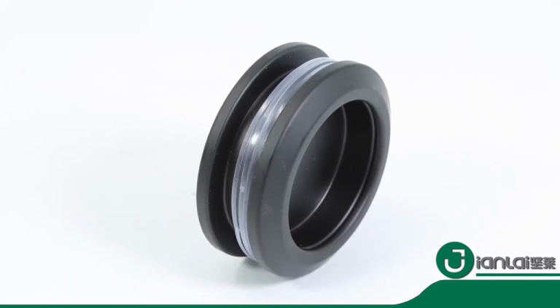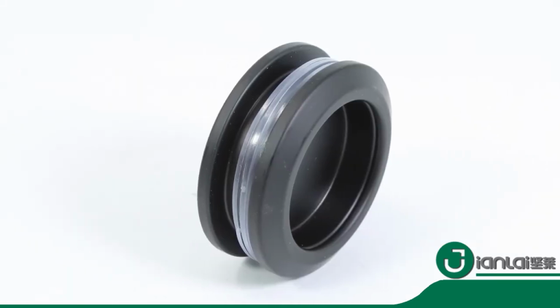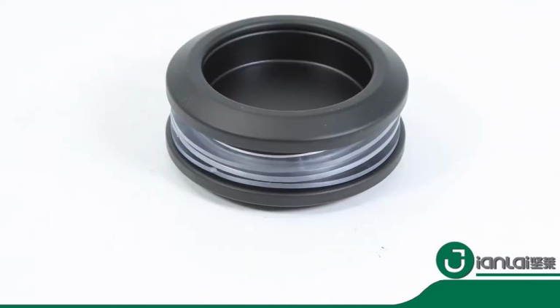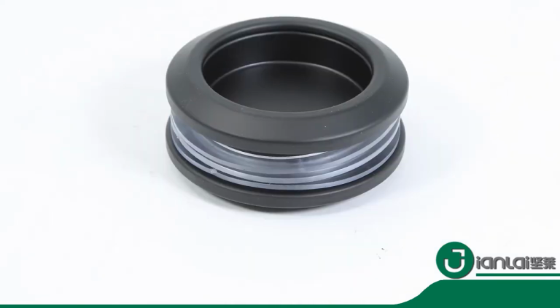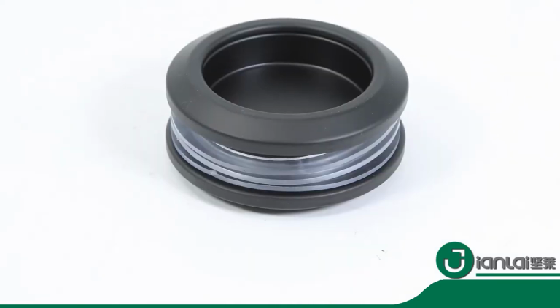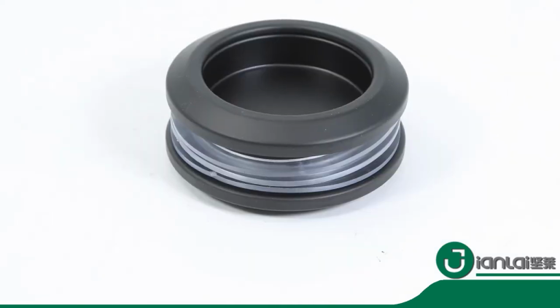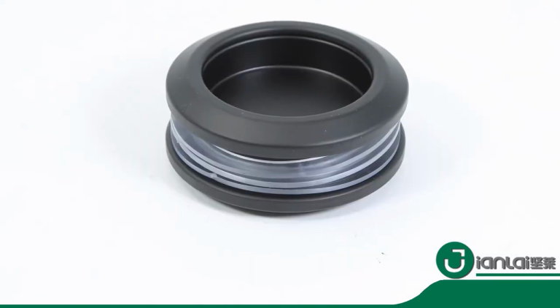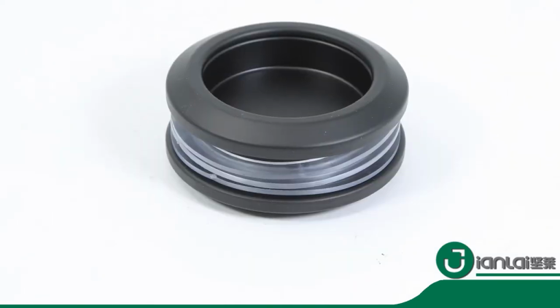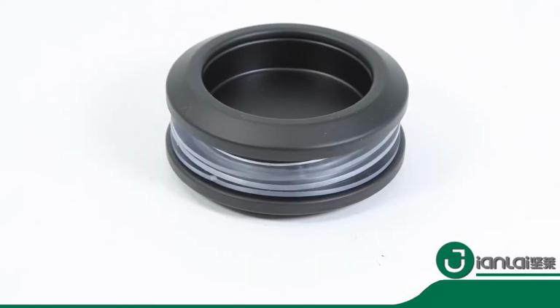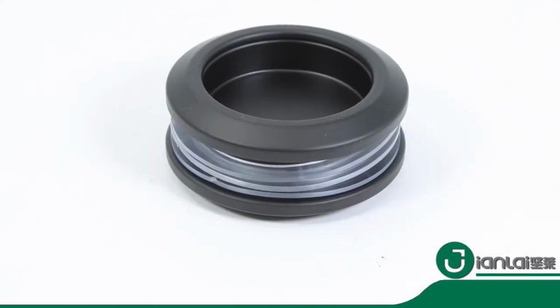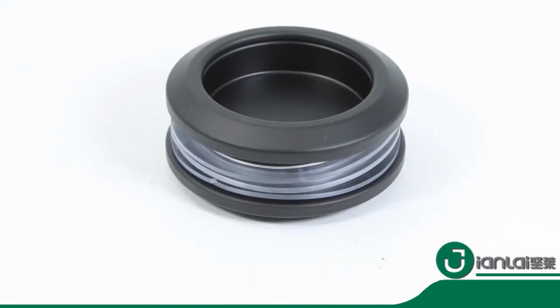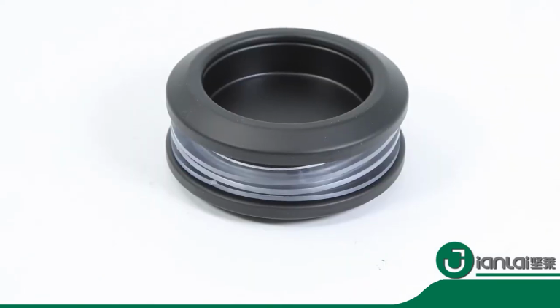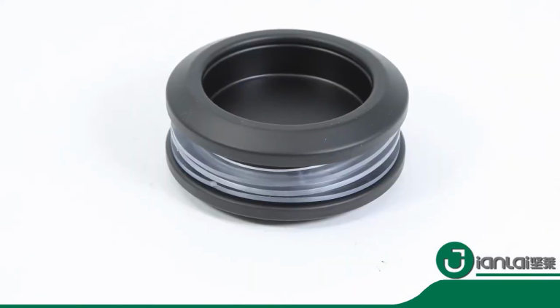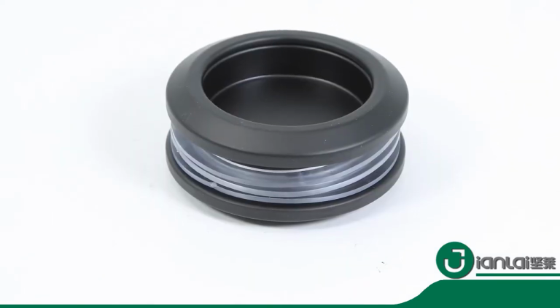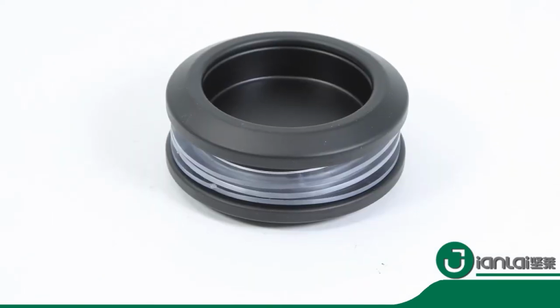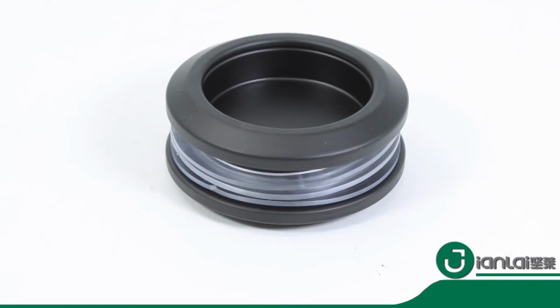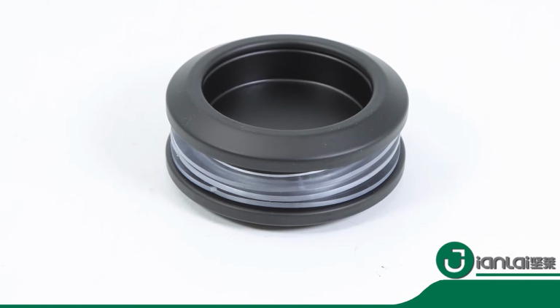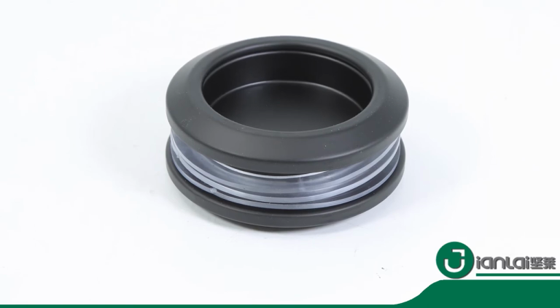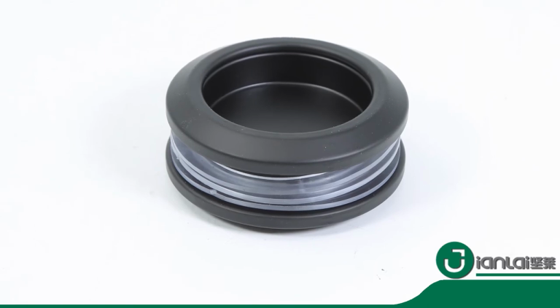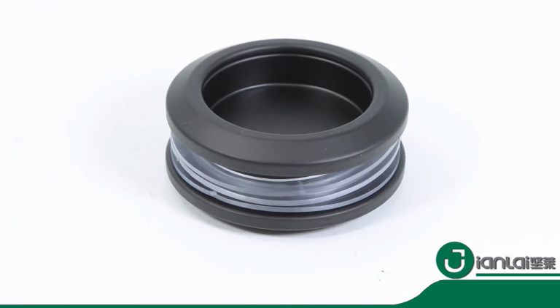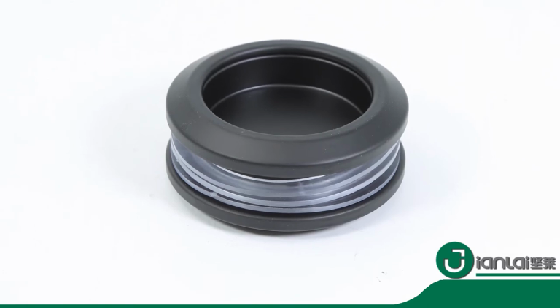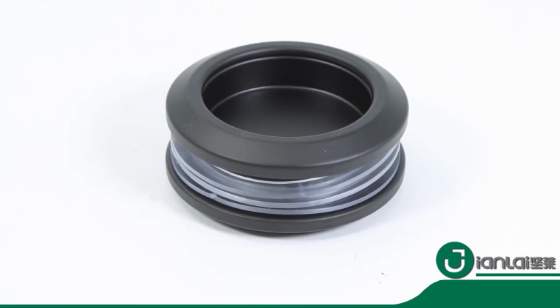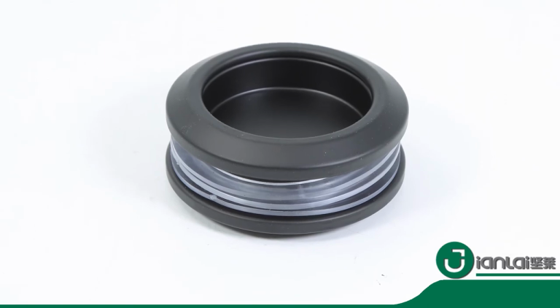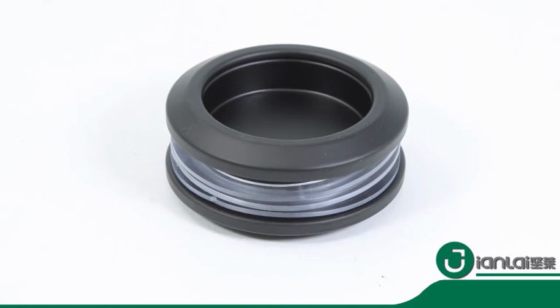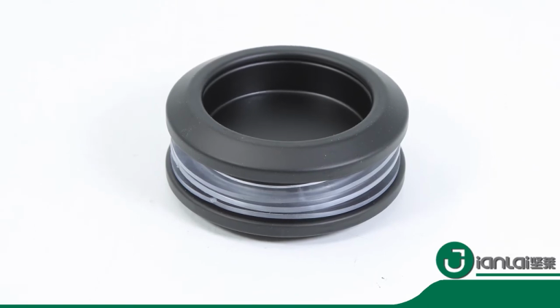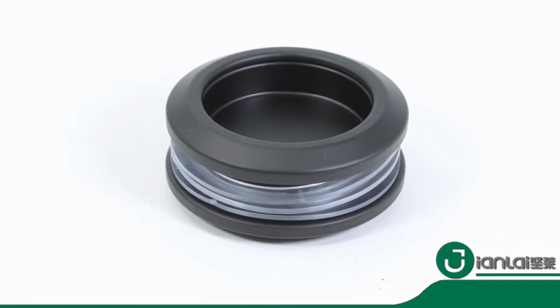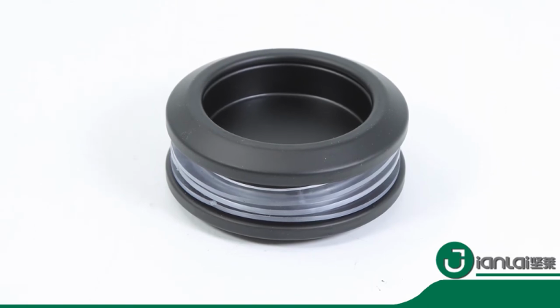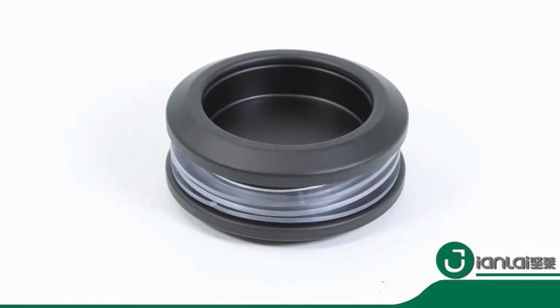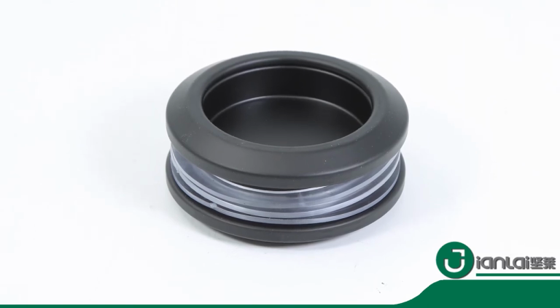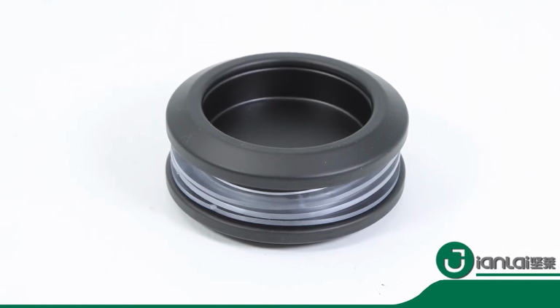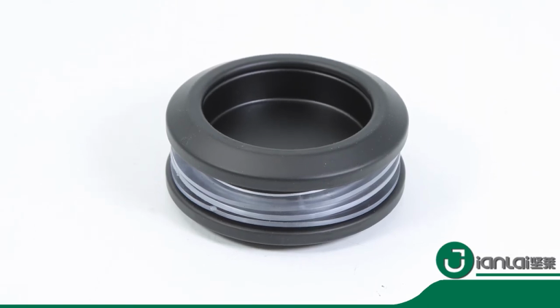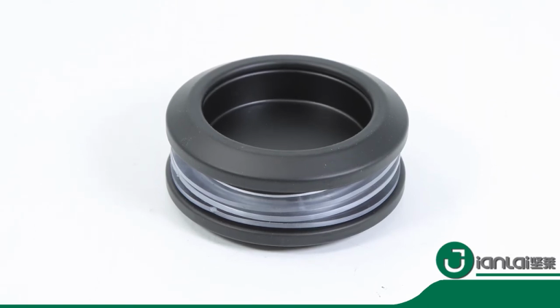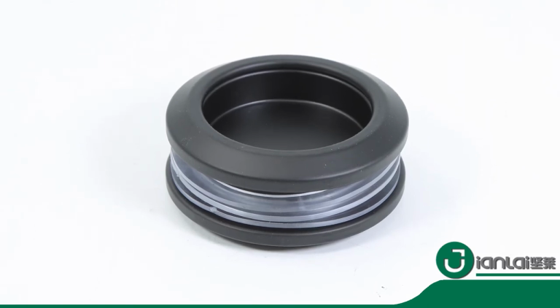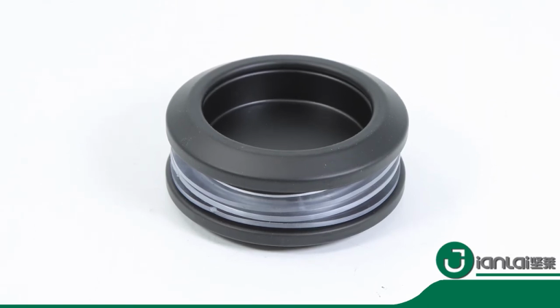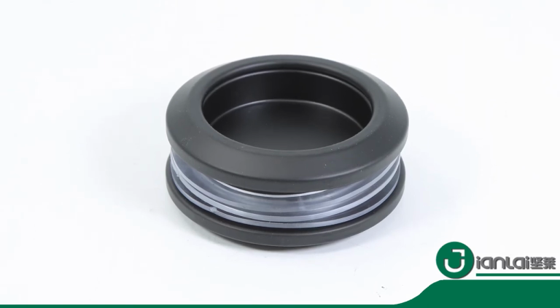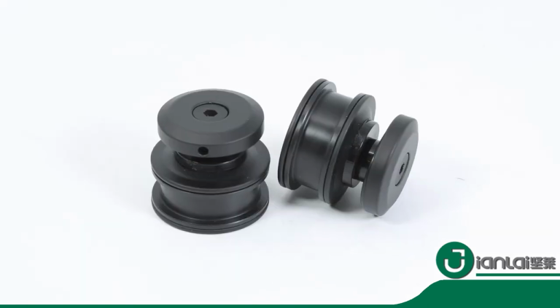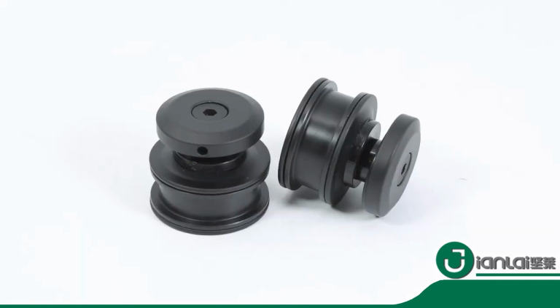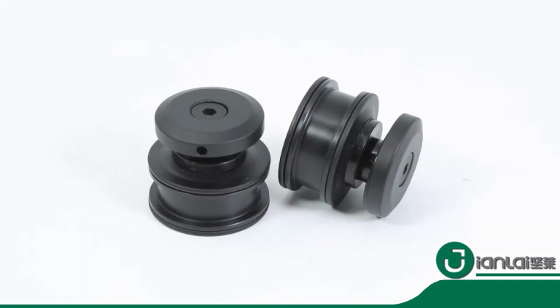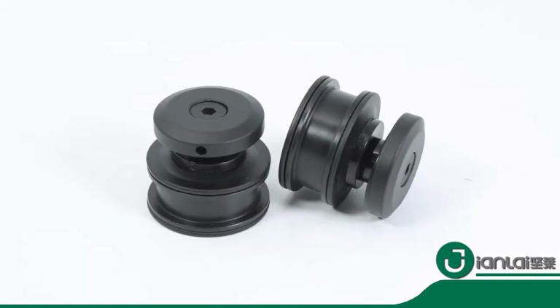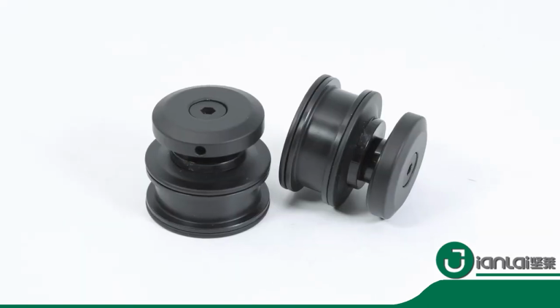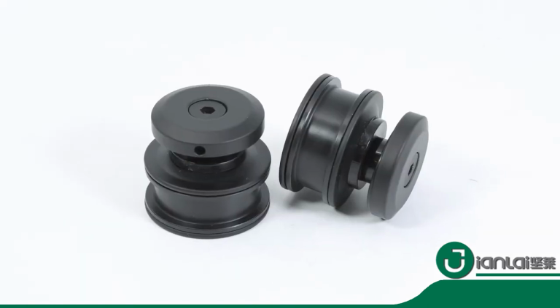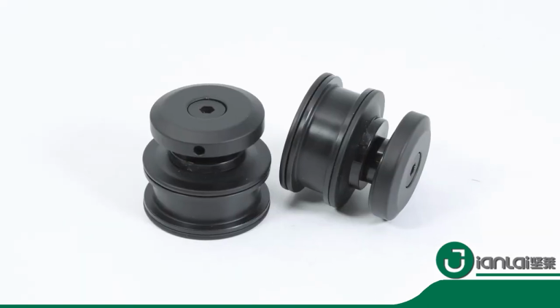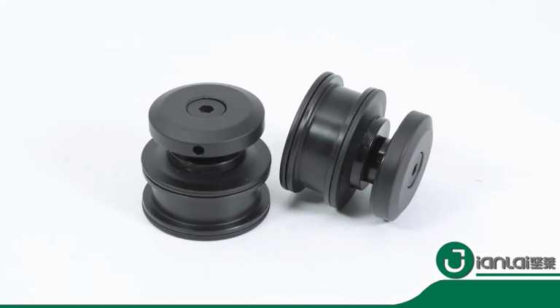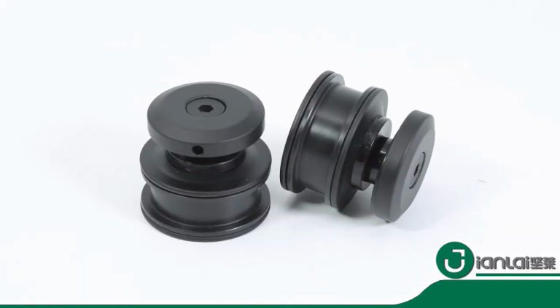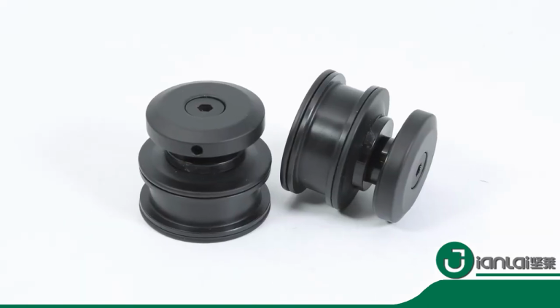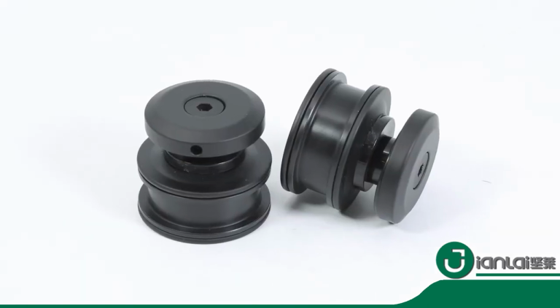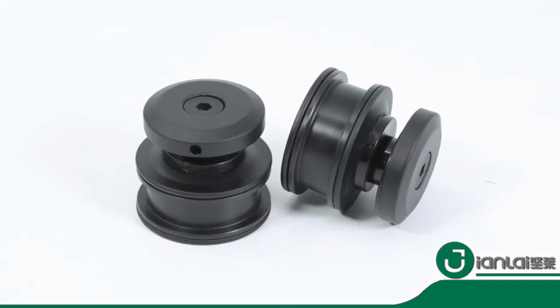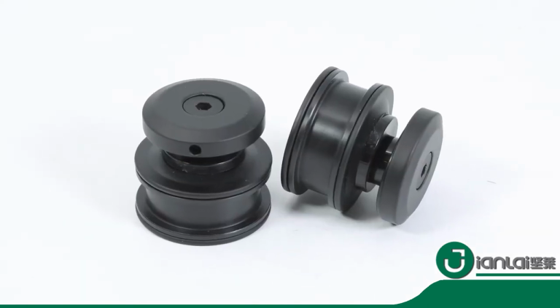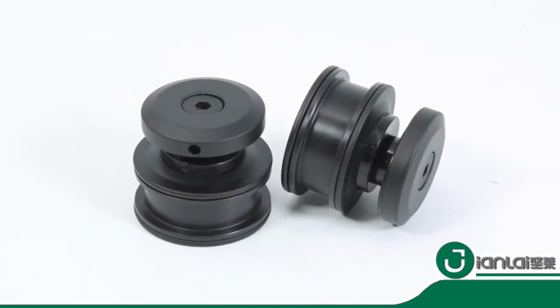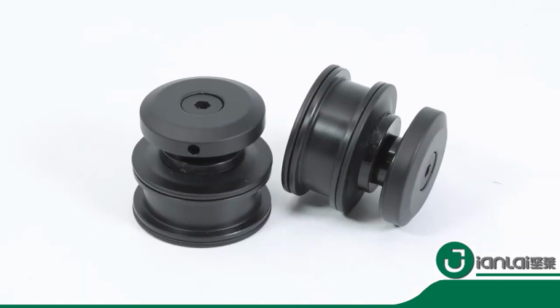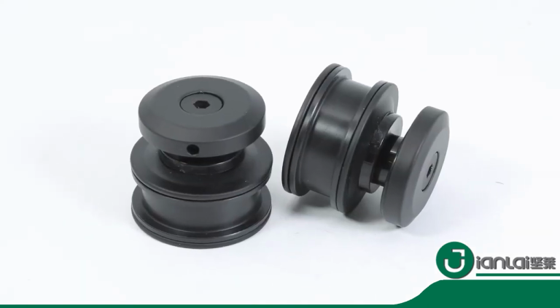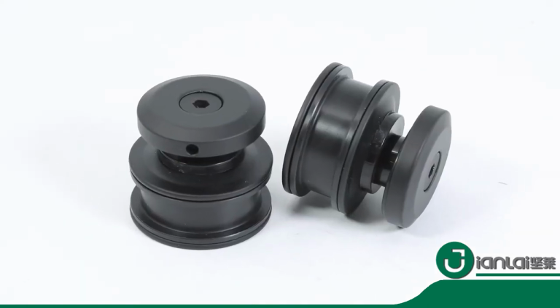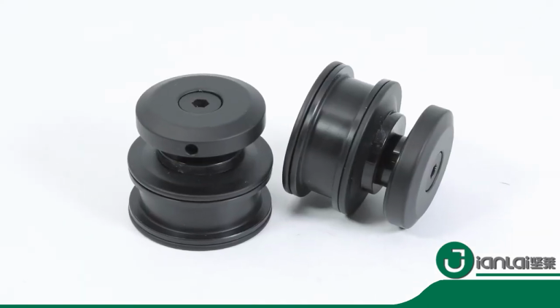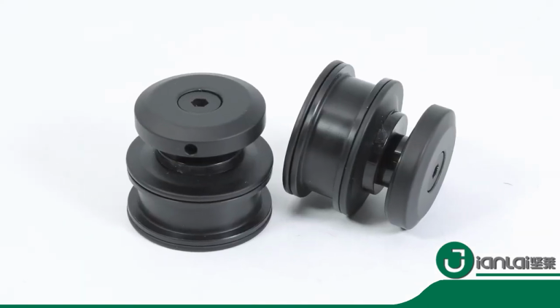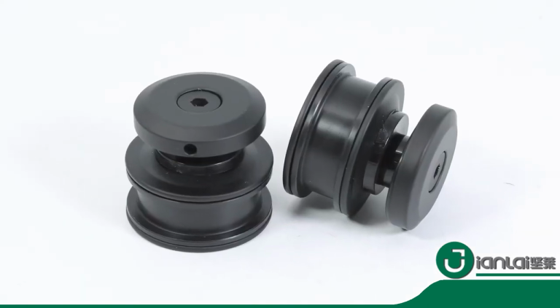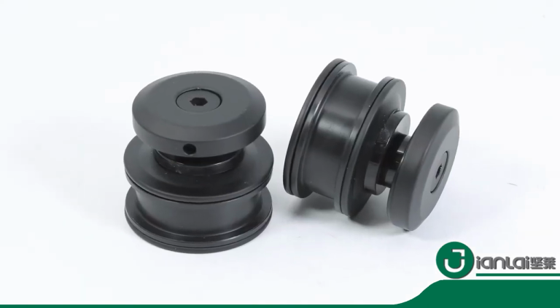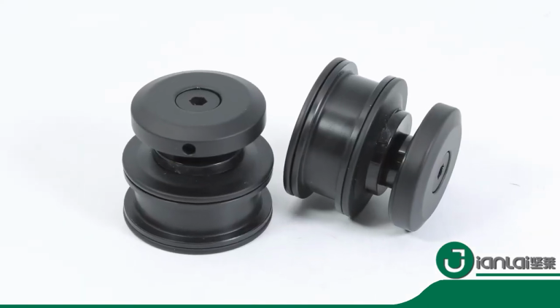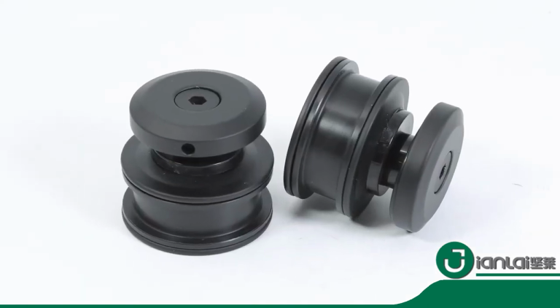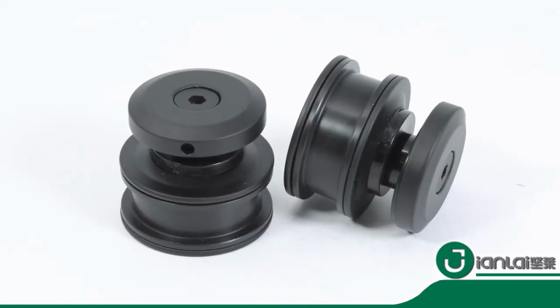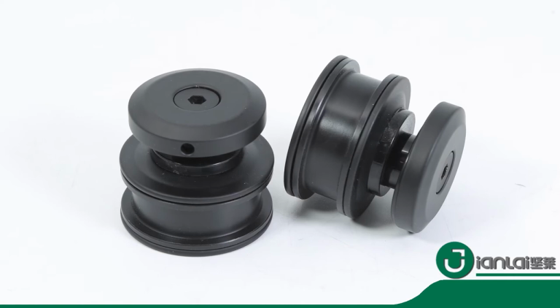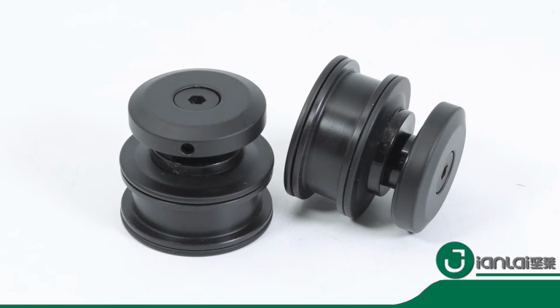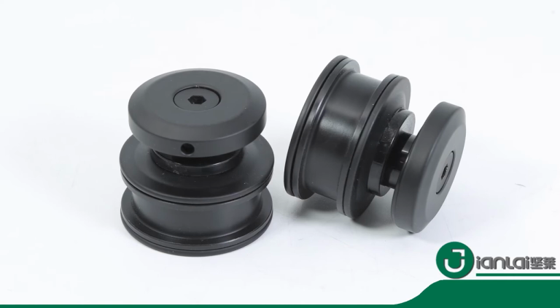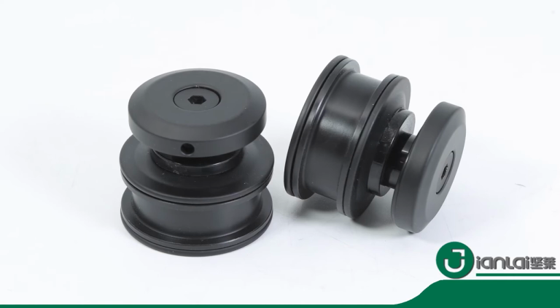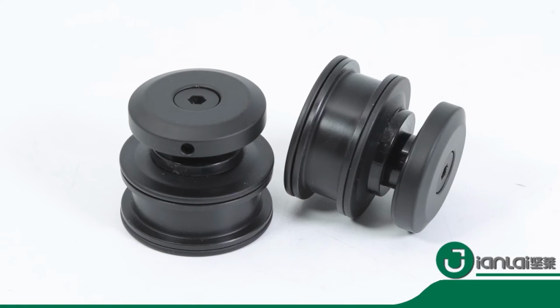Wall mount brackets adjust to accommodate out-of-plumb walls, making it possible to have a seamless installation.